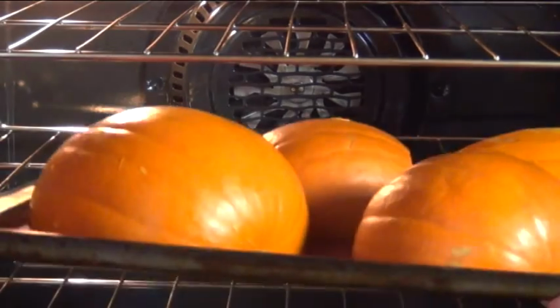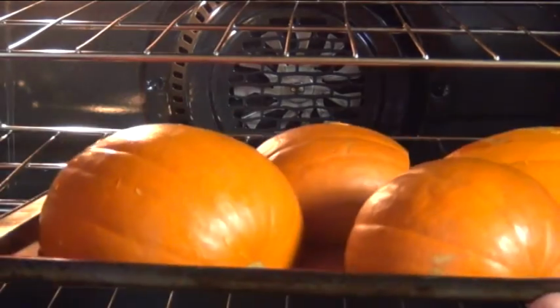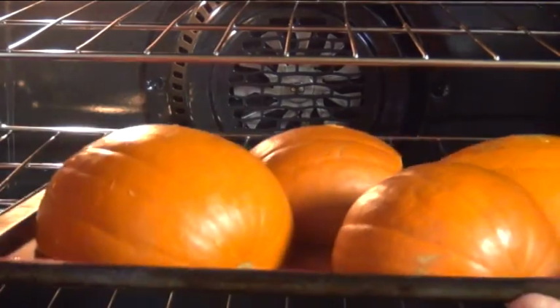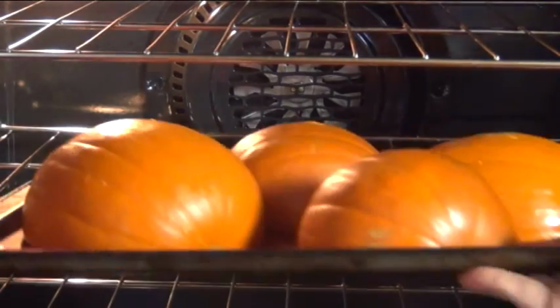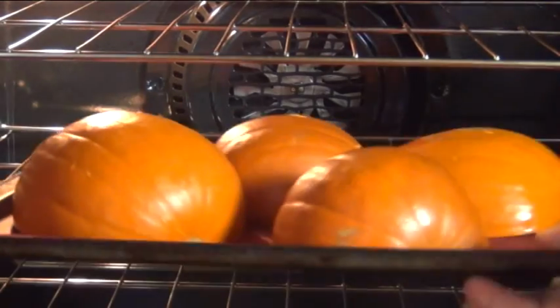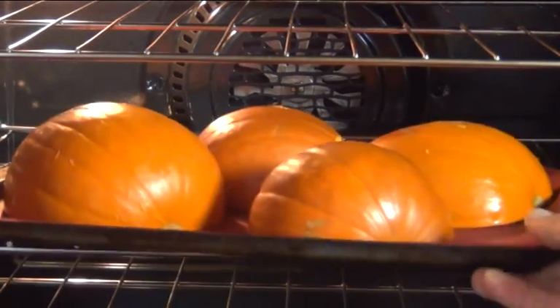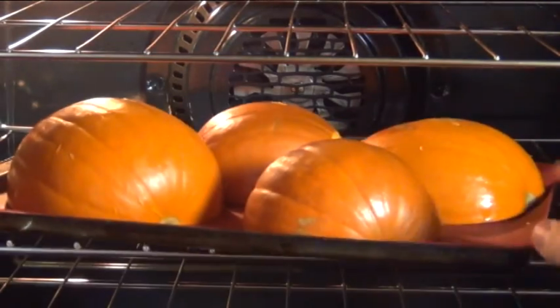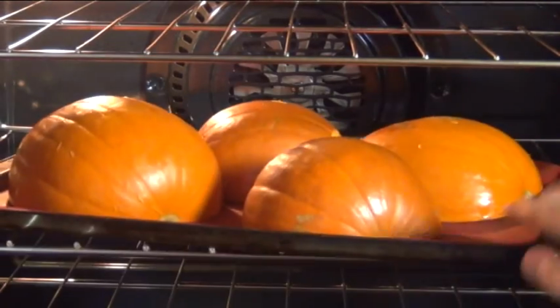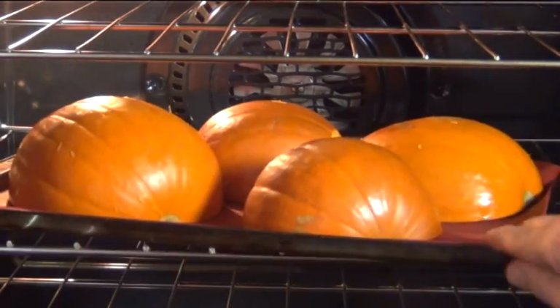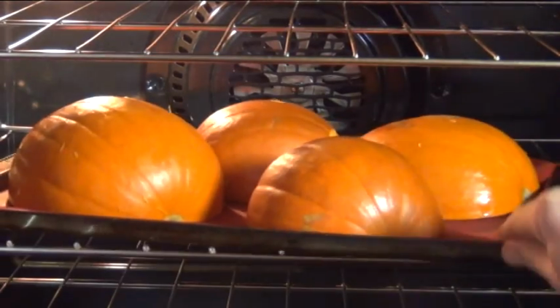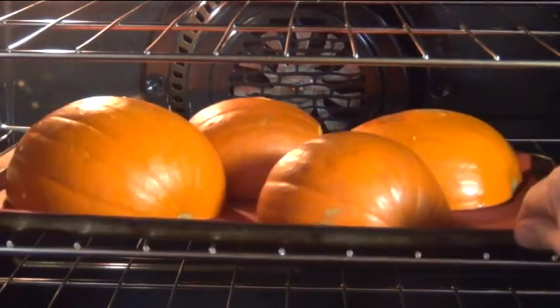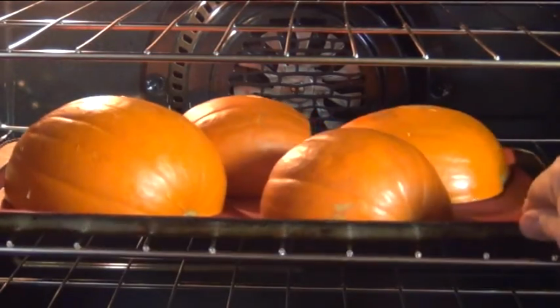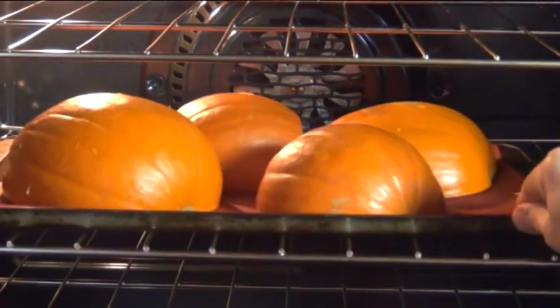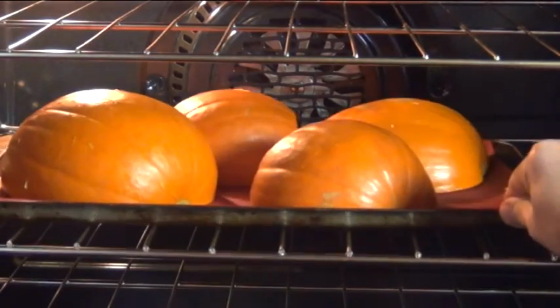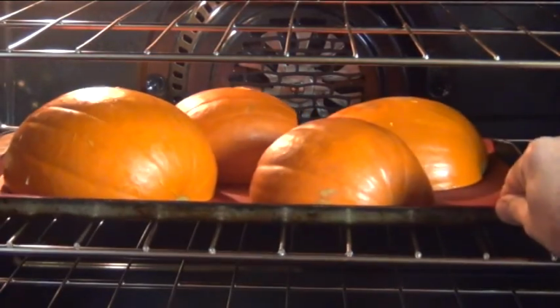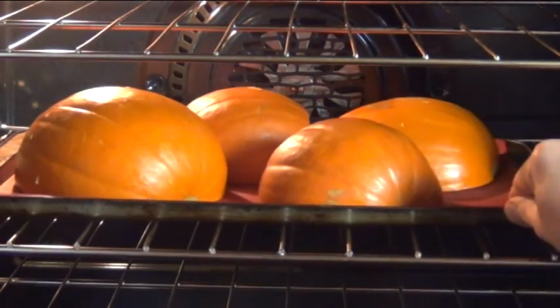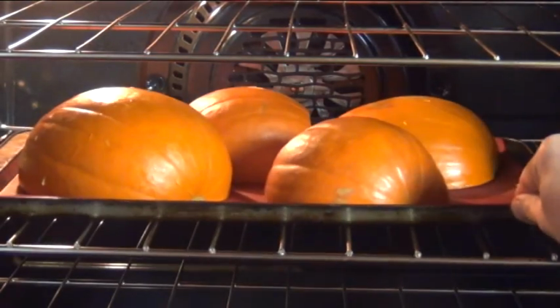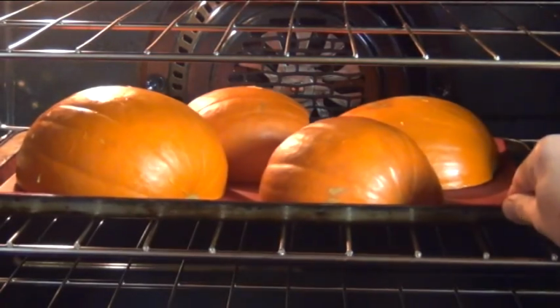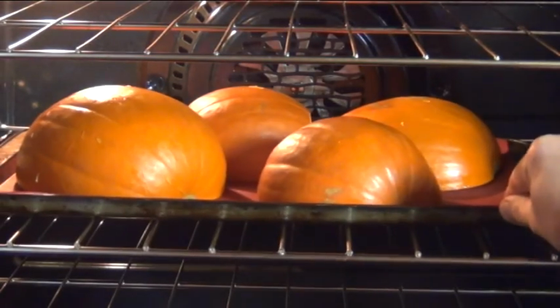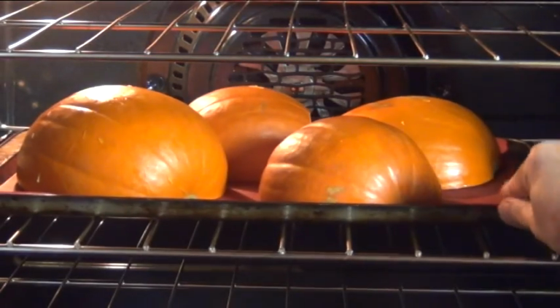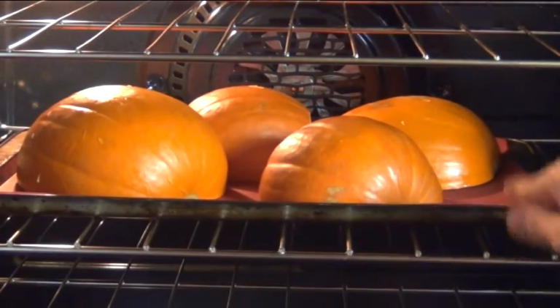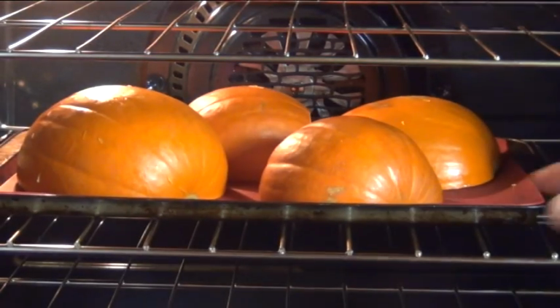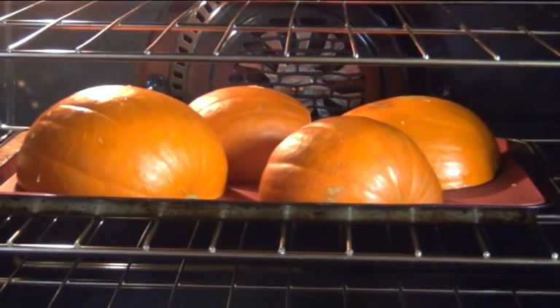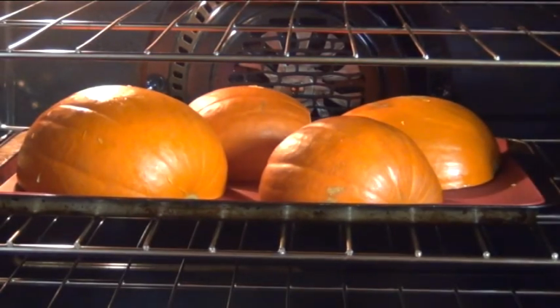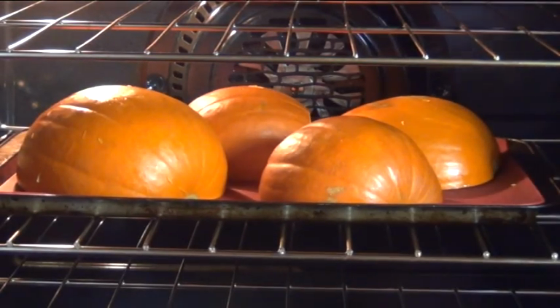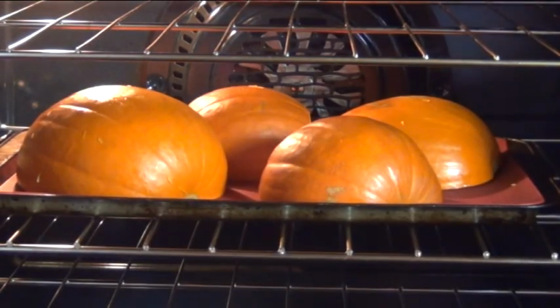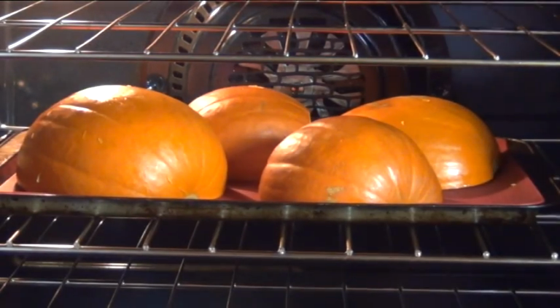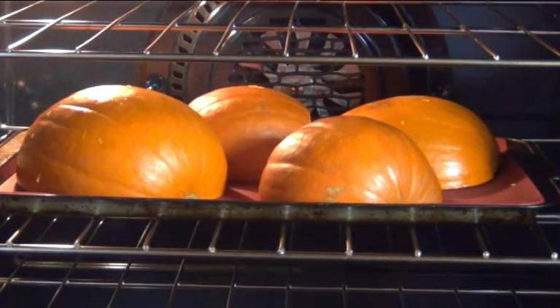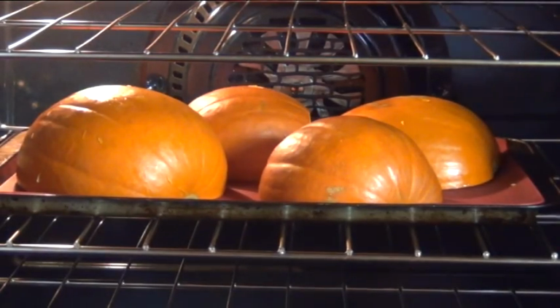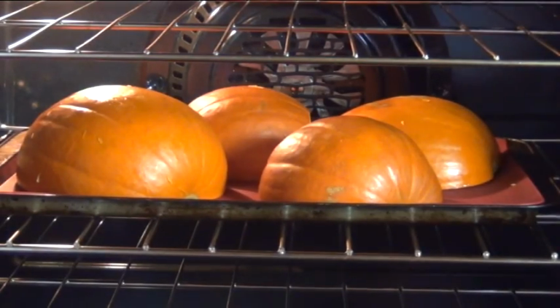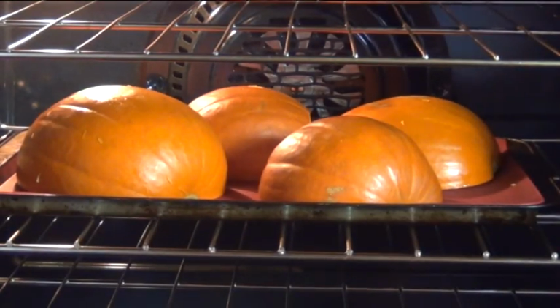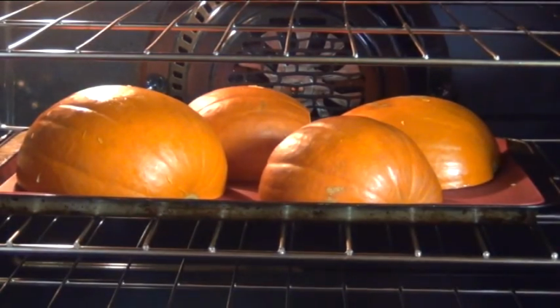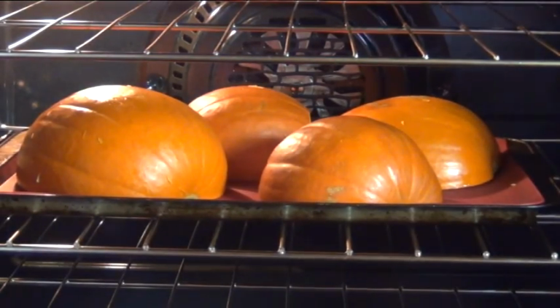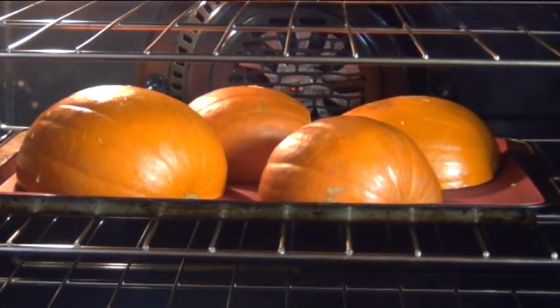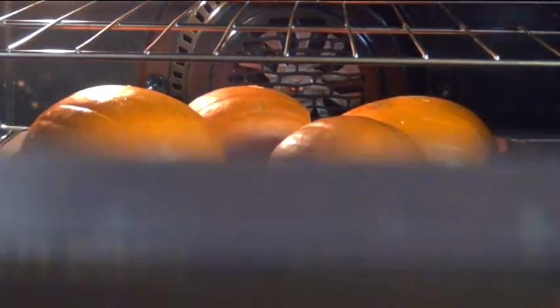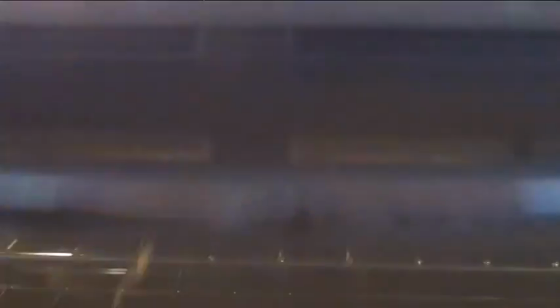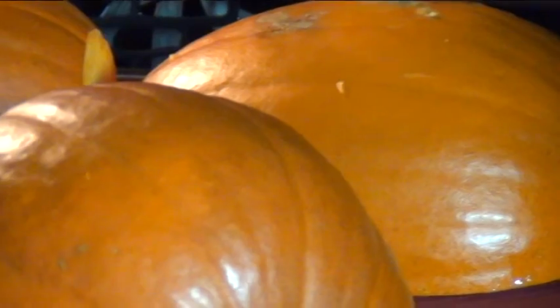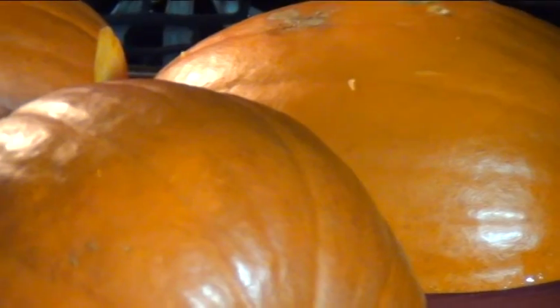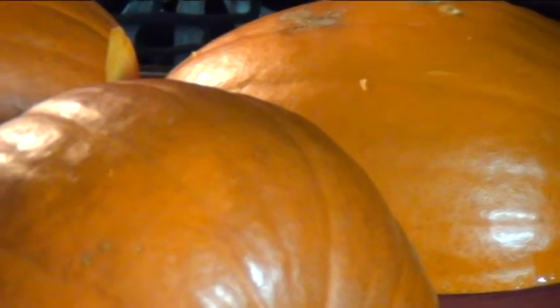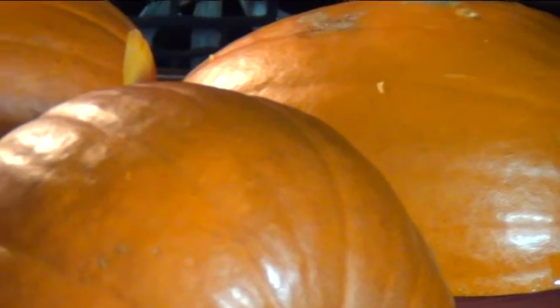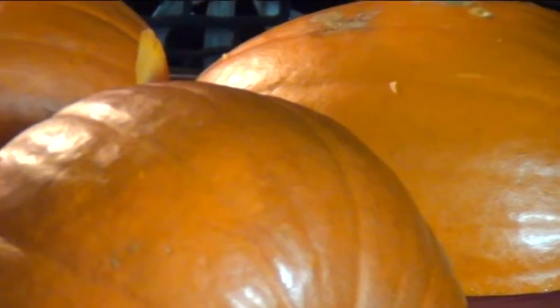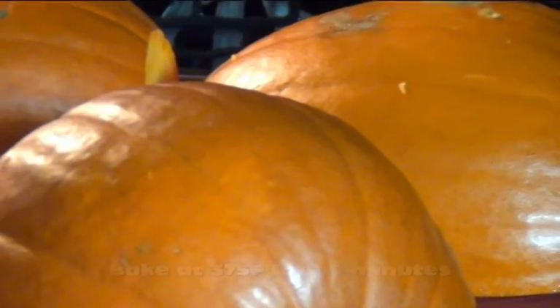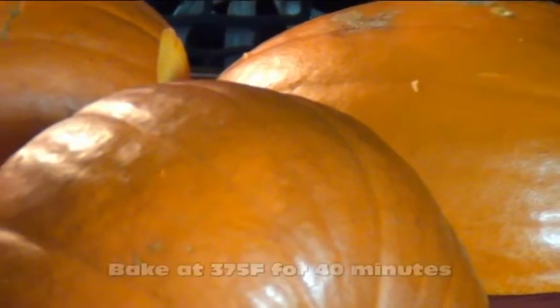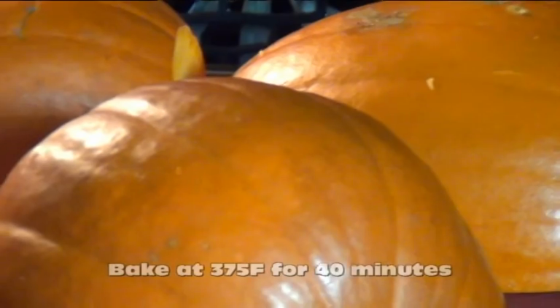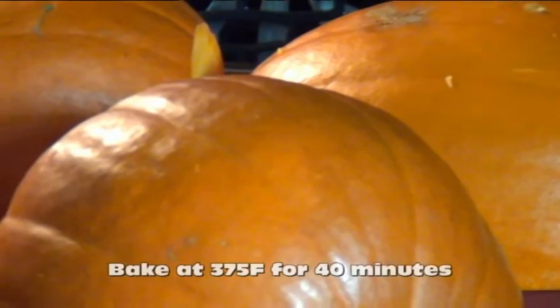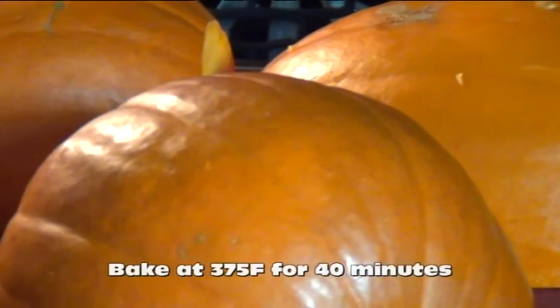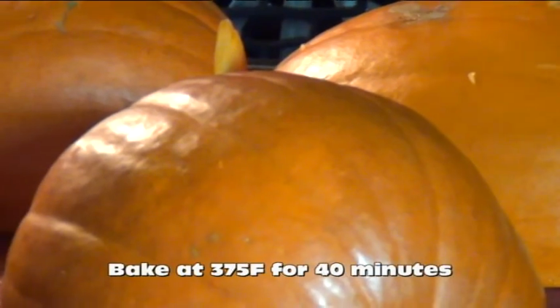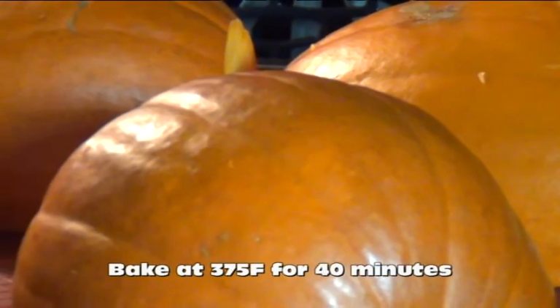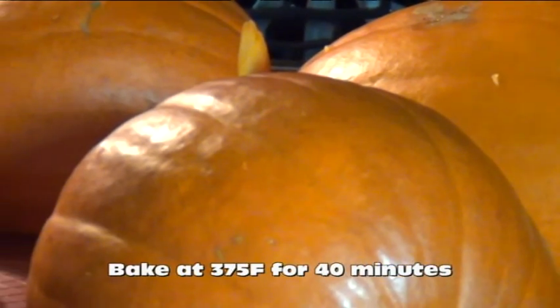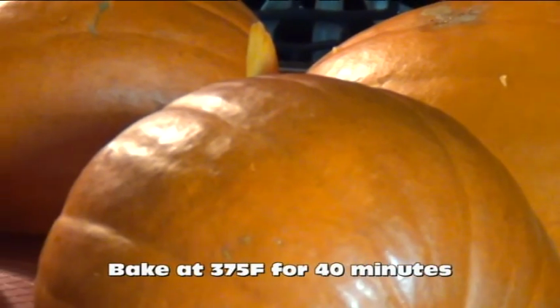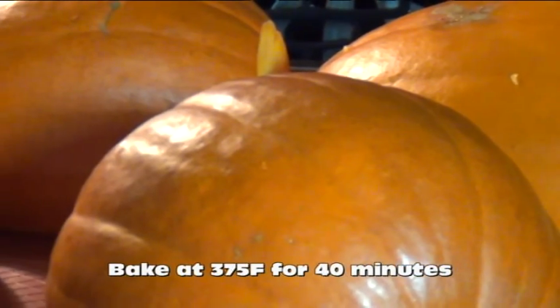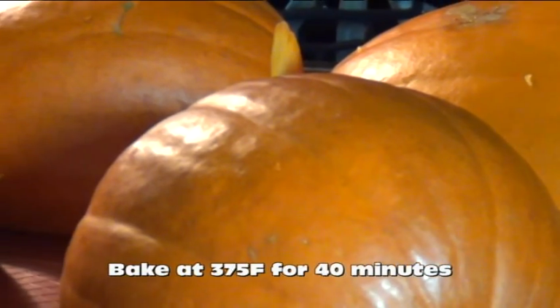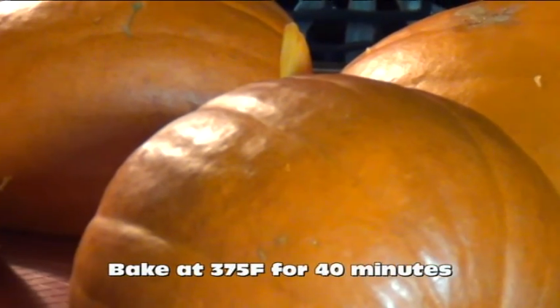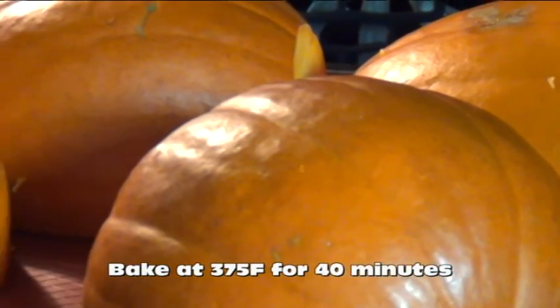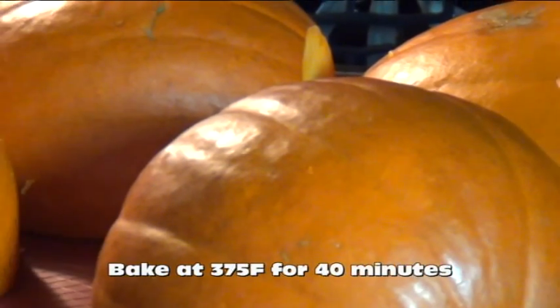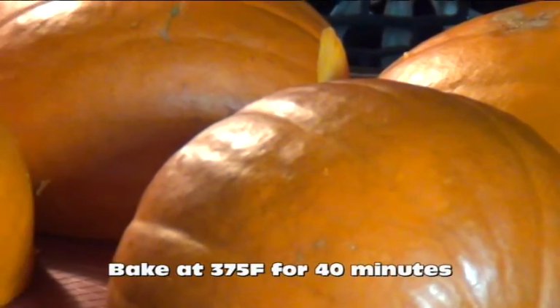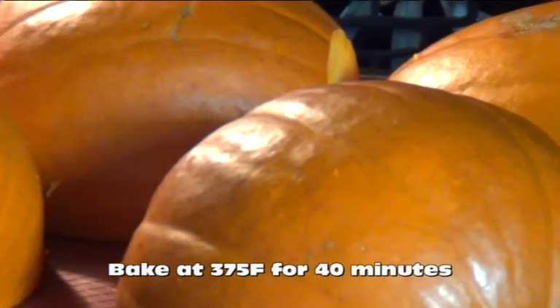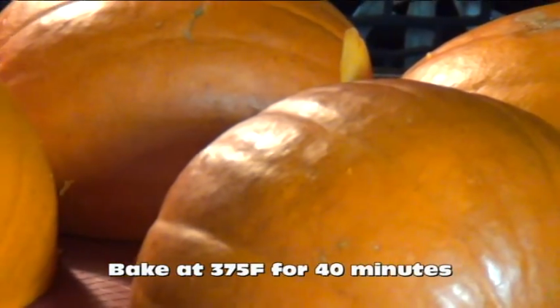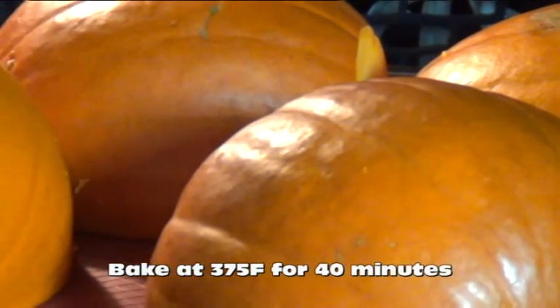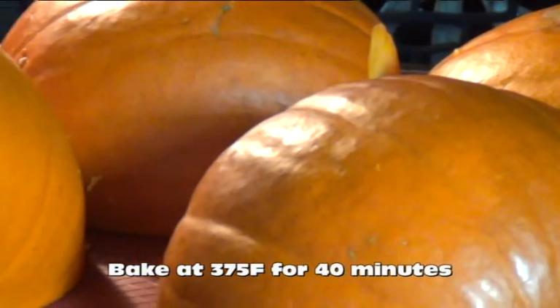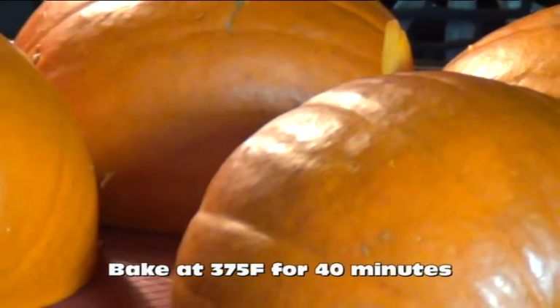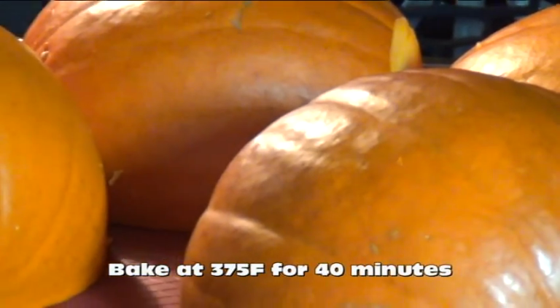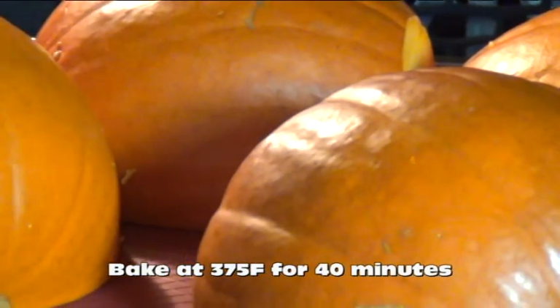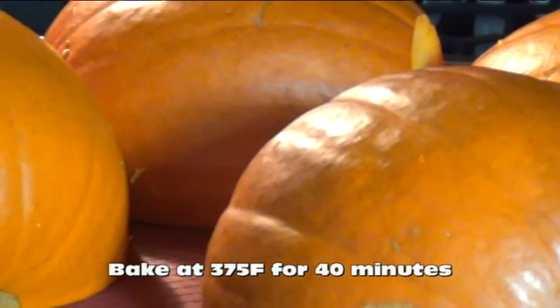Now I'm going to take these over to a preheated oven and I'm going to bake them at 375 degrees Fahrenheit for 40 minutes.